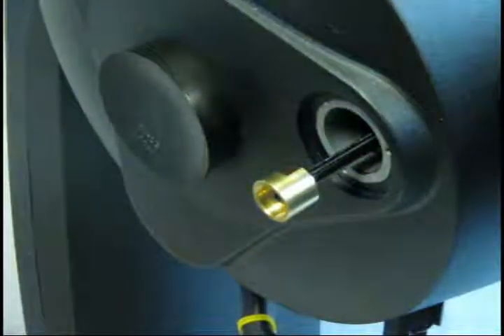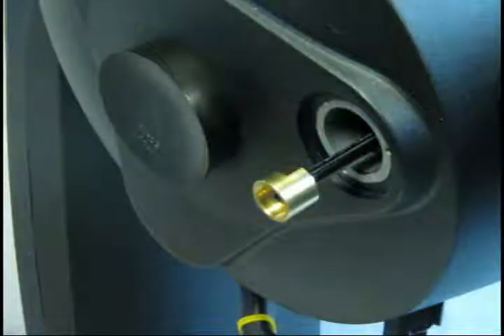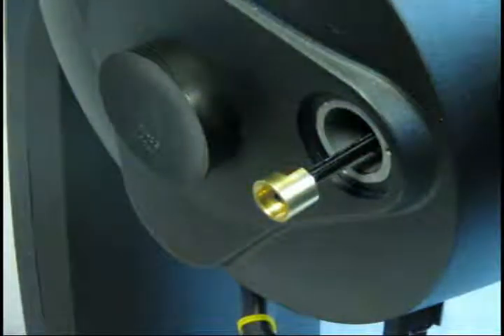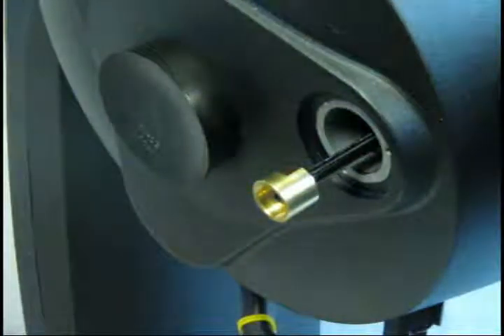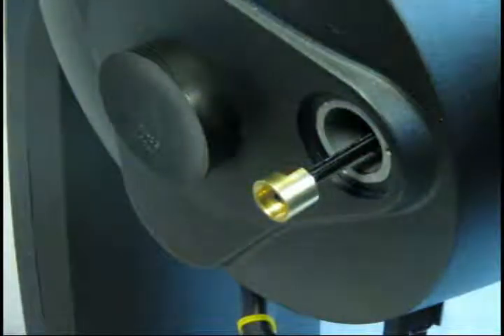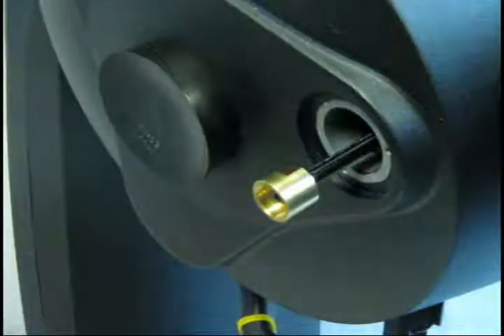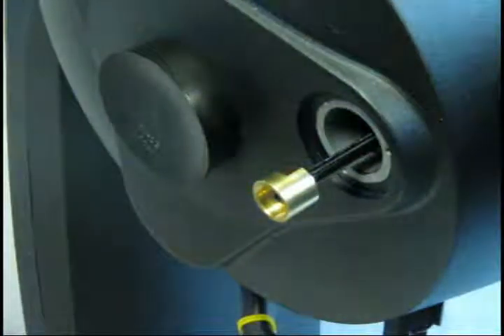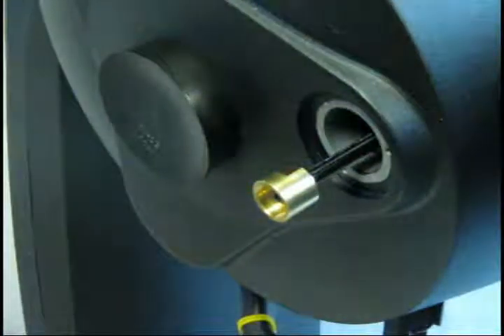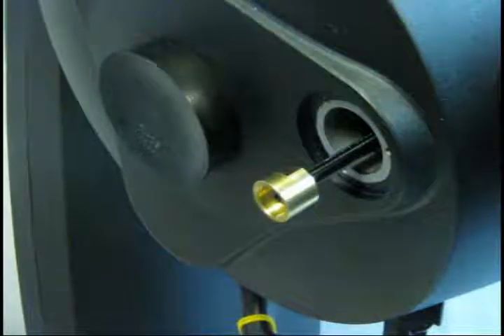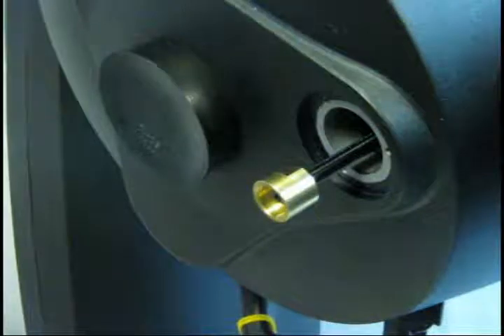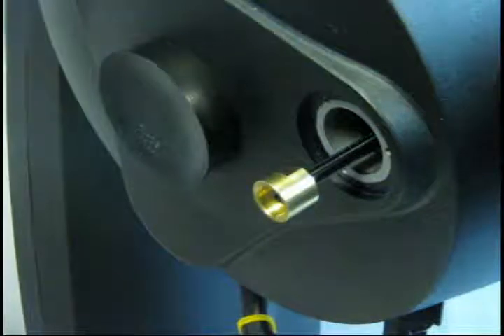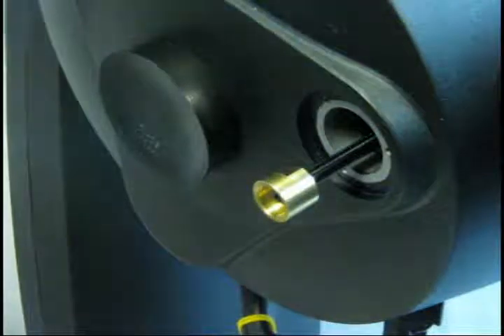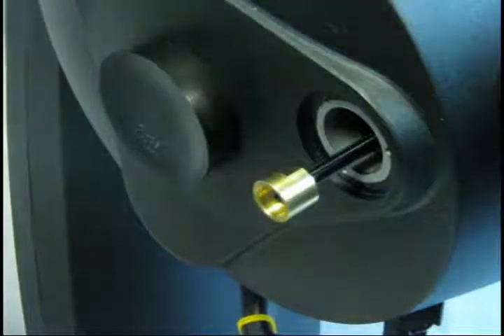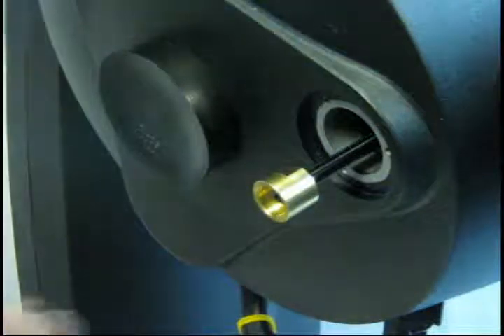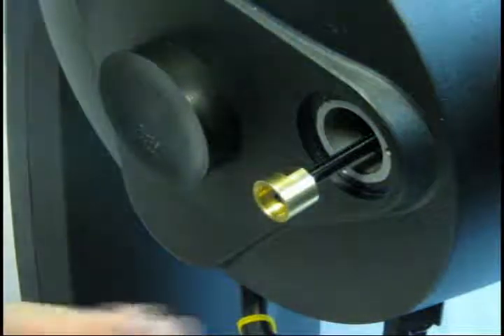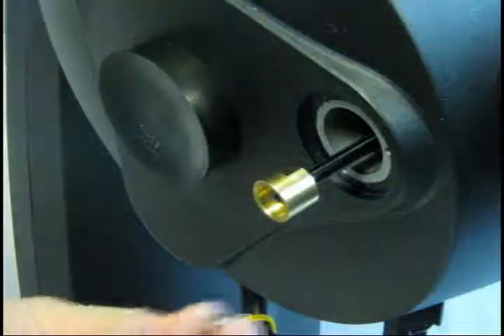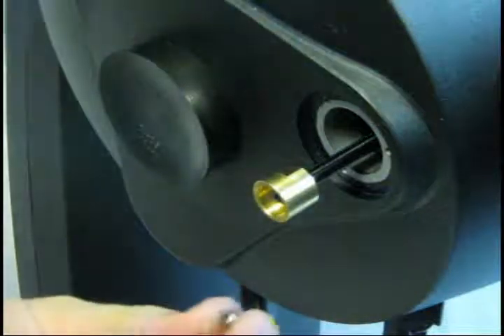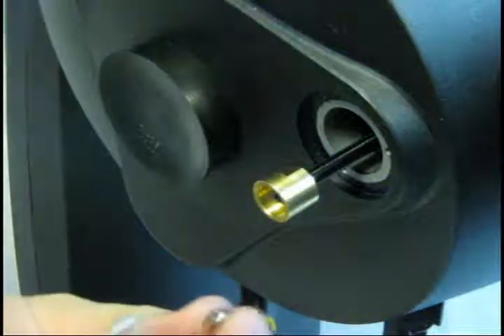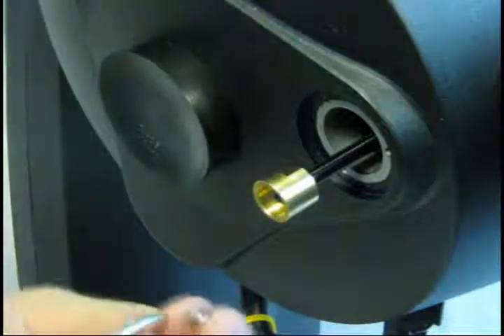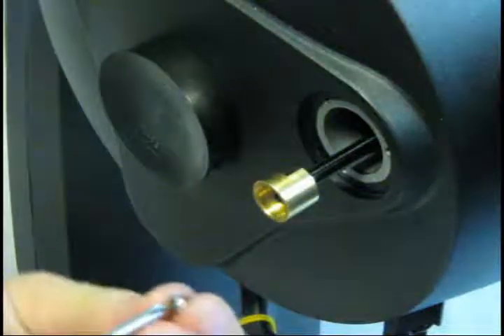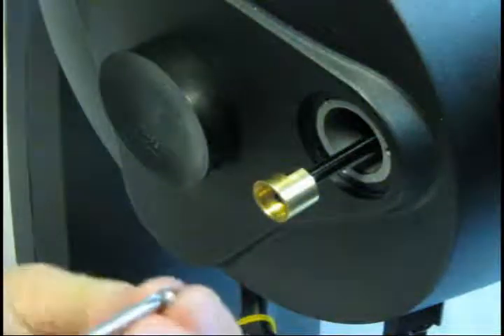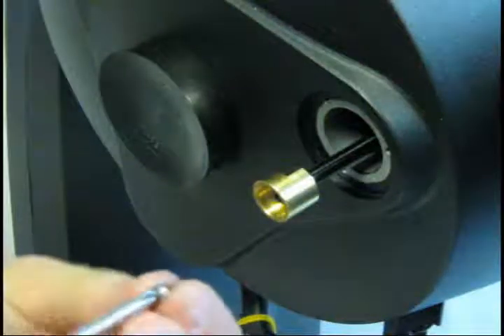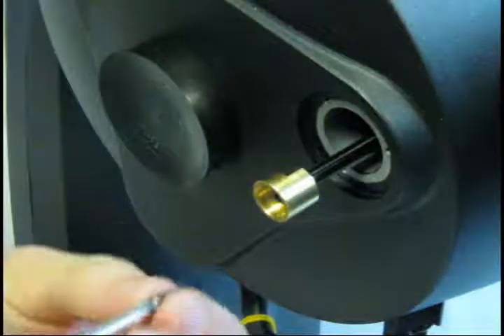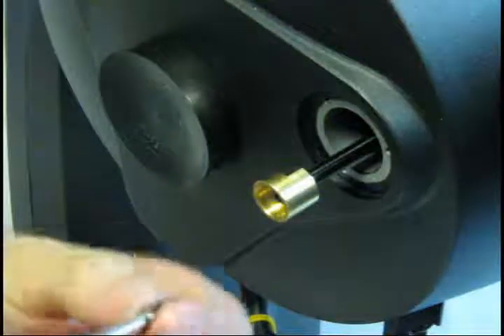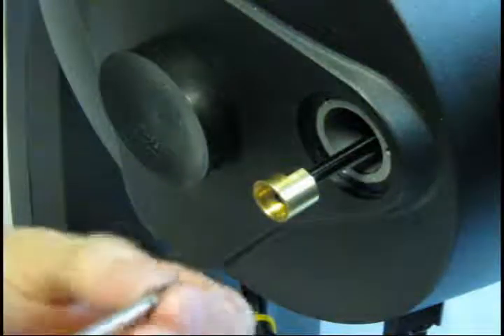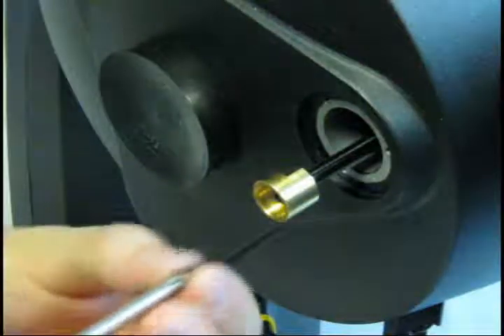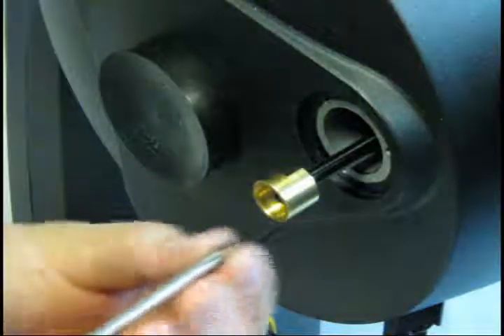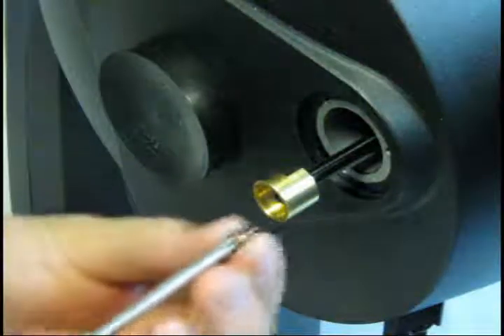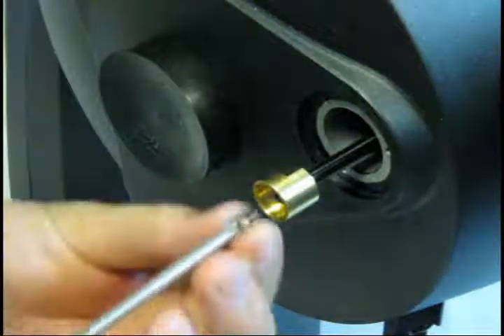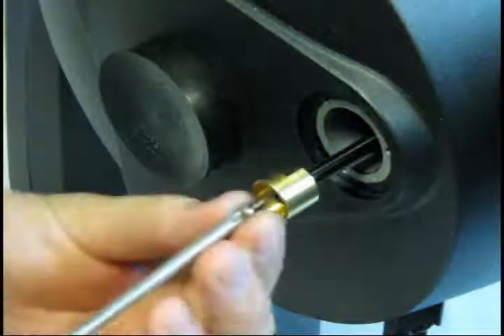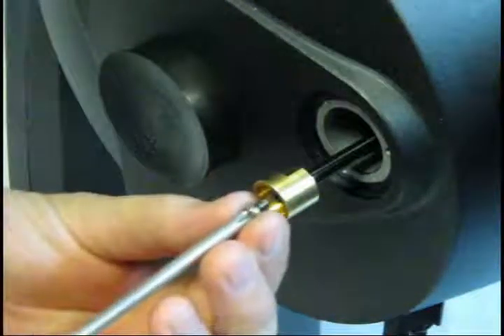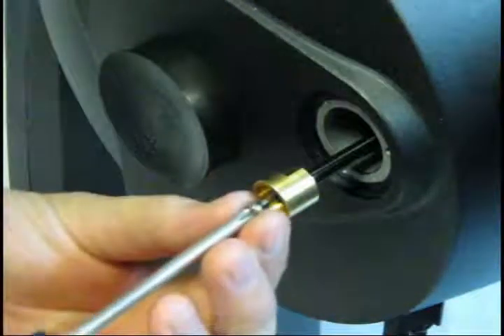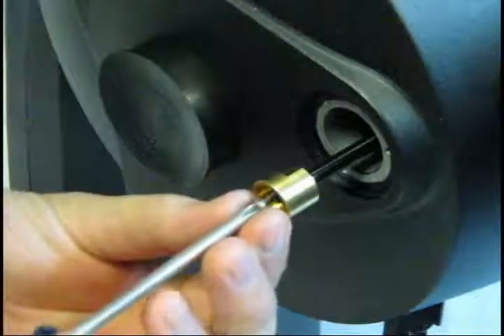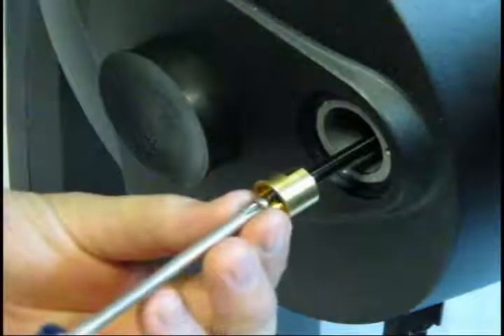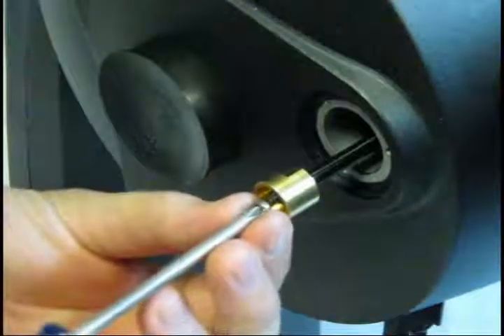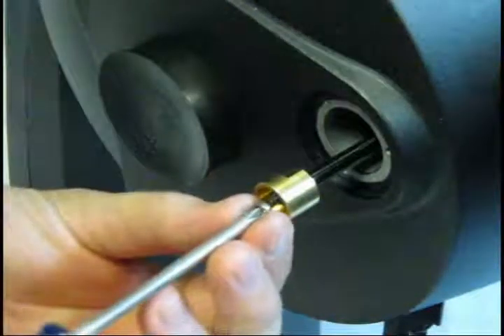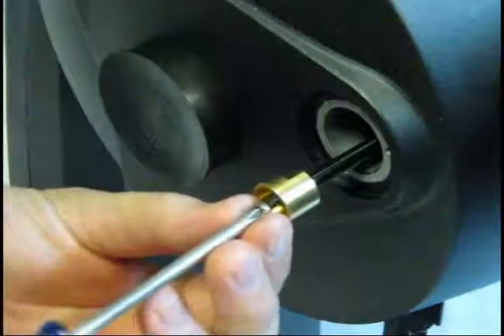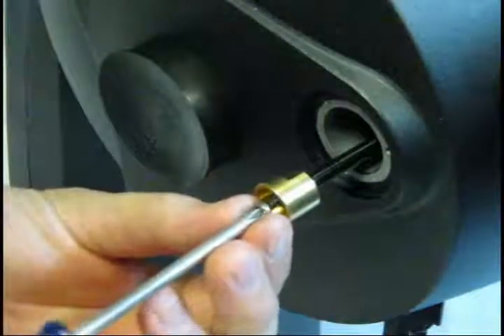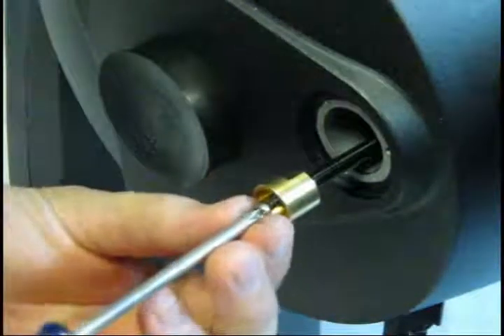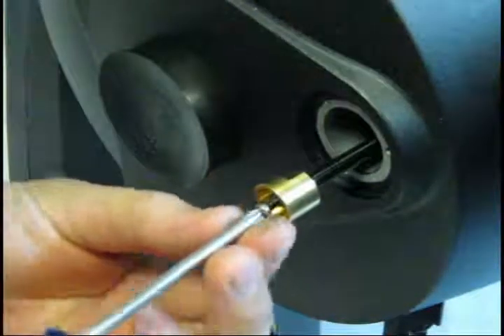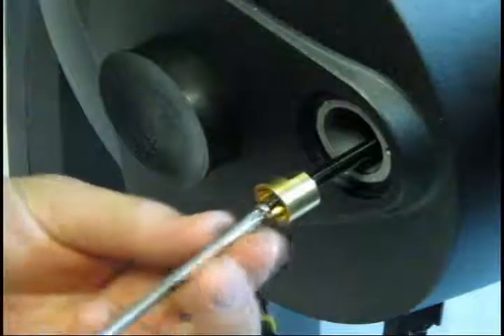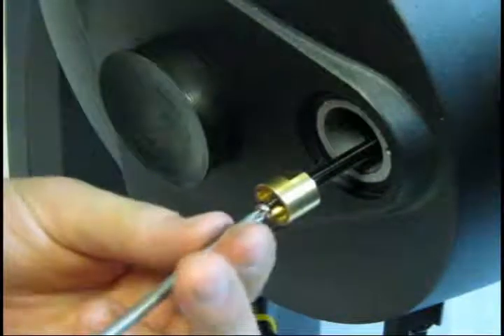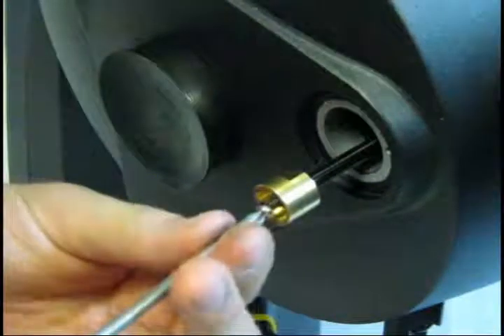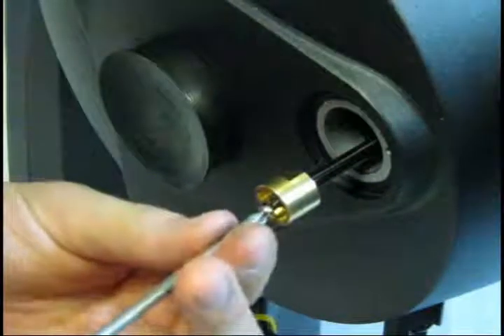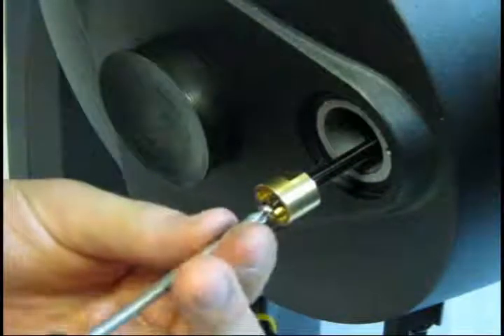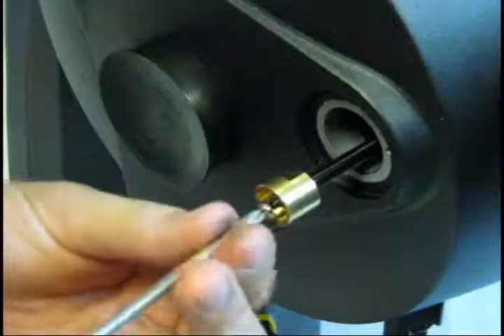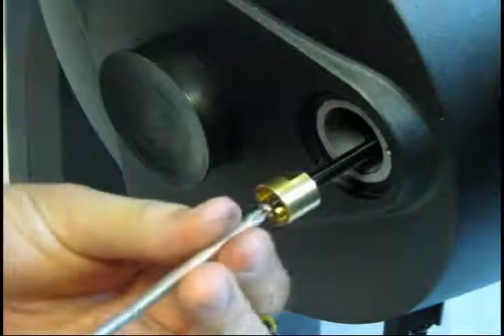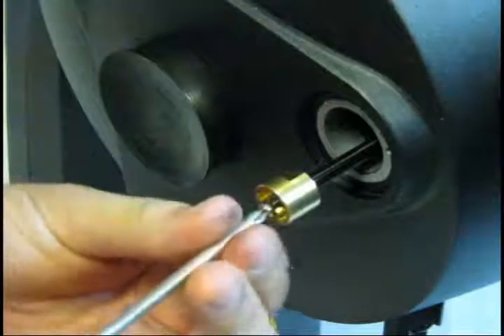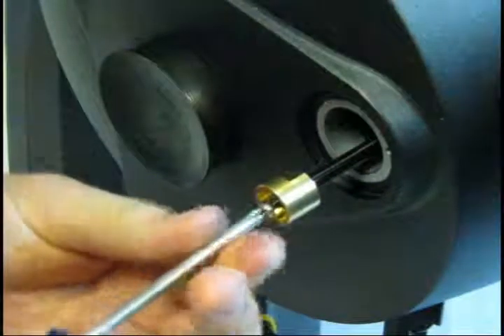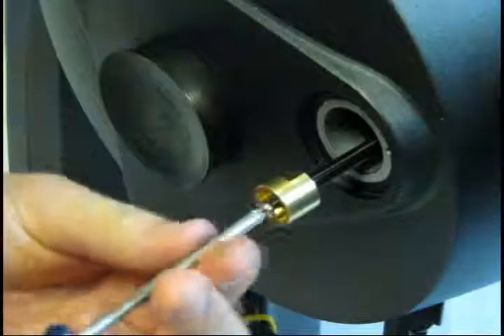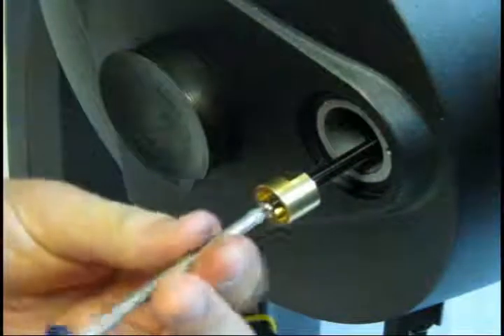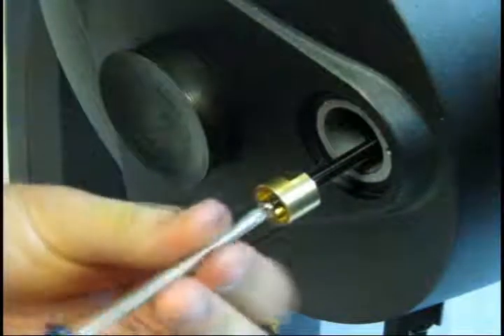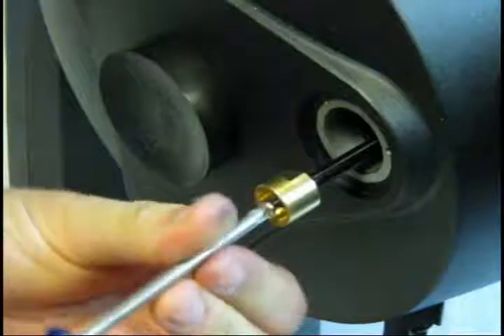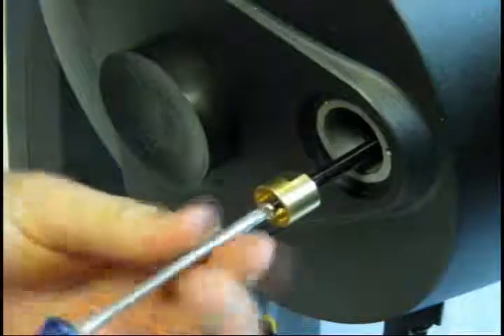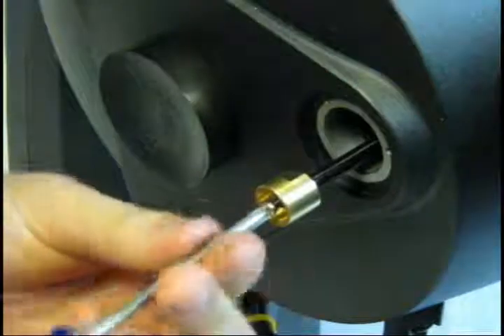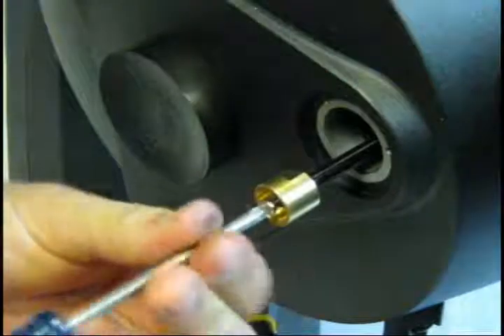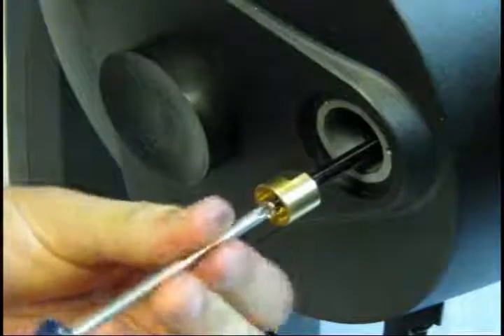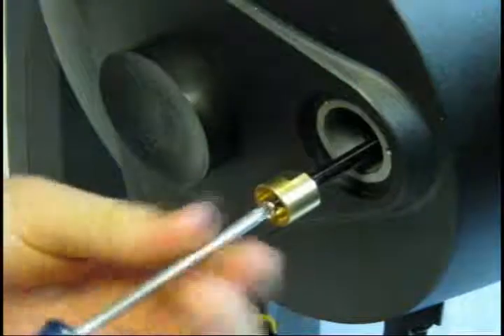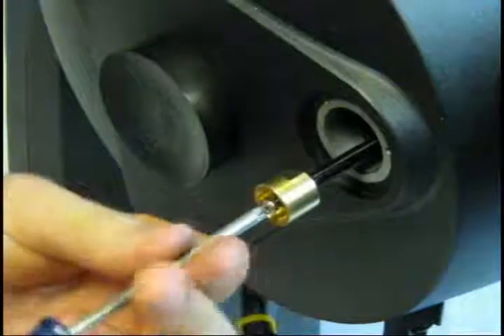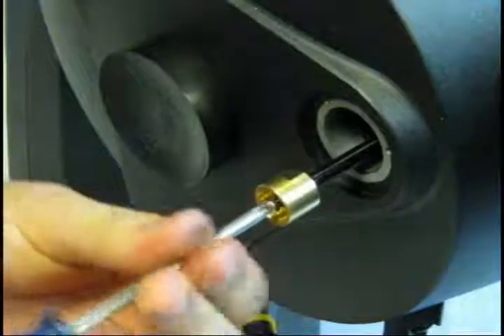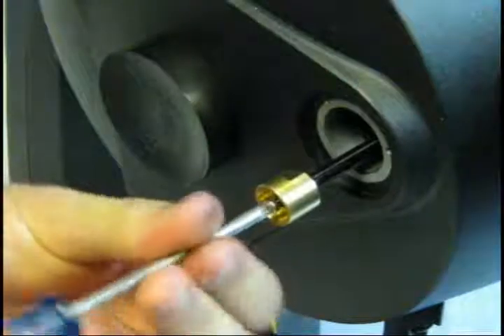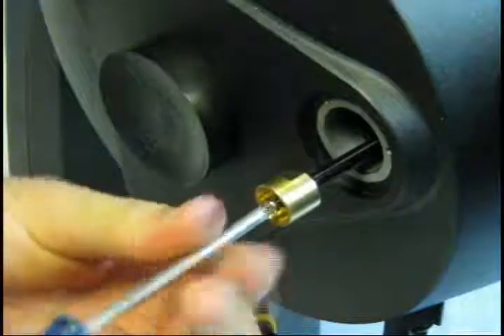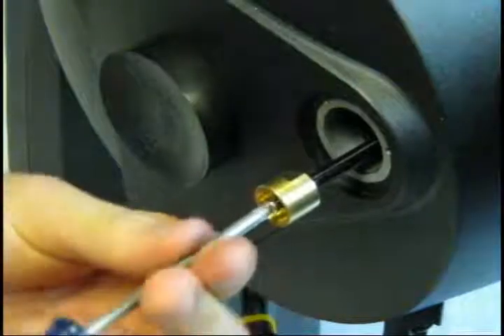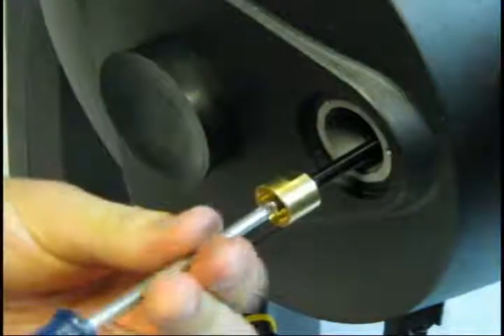Then, replace the screw in the end of the focus shaft that you removed earlier. This will prevent the mirror from coming off the focuser.